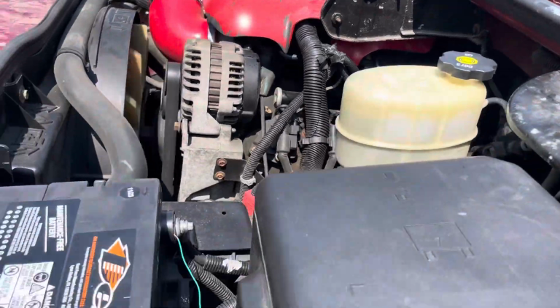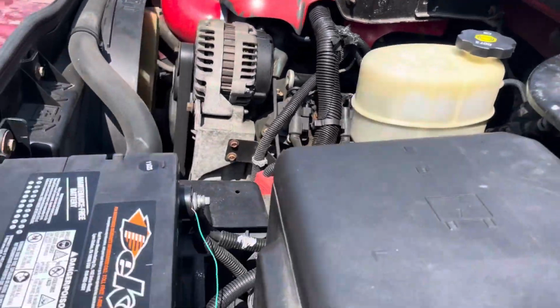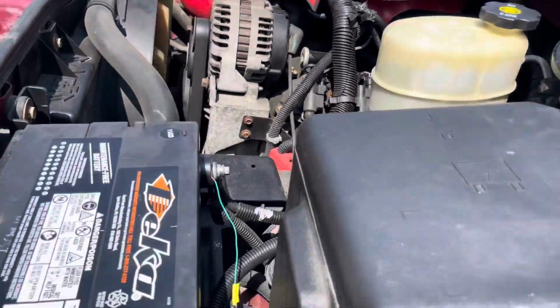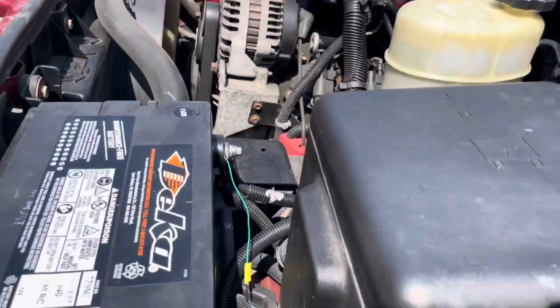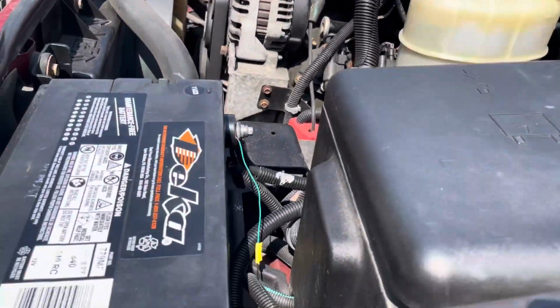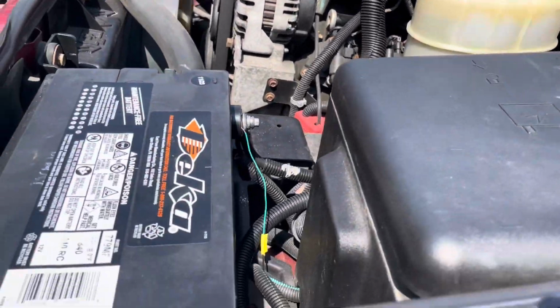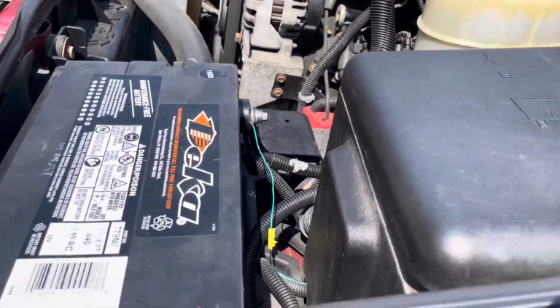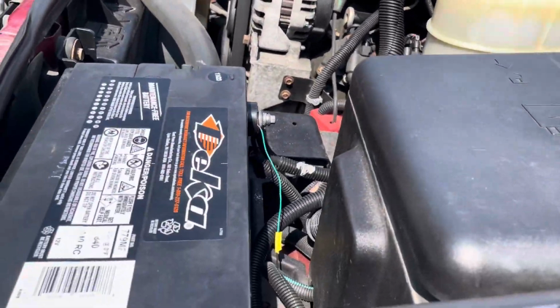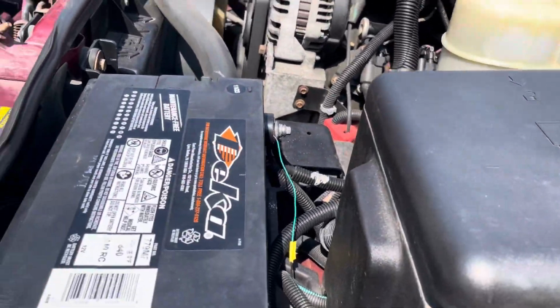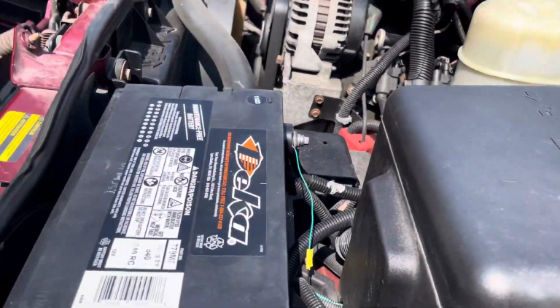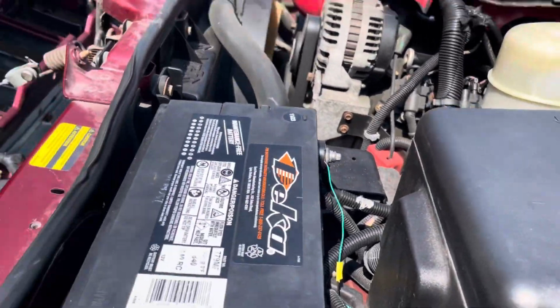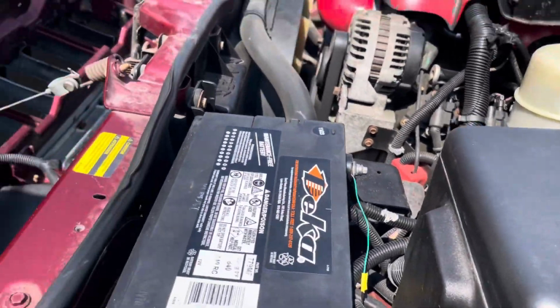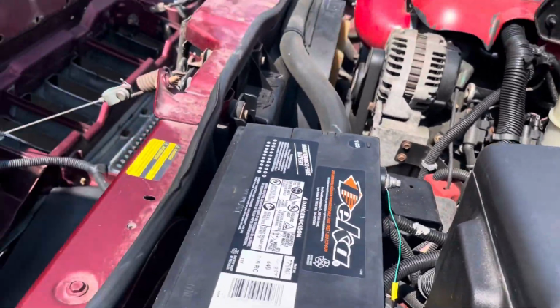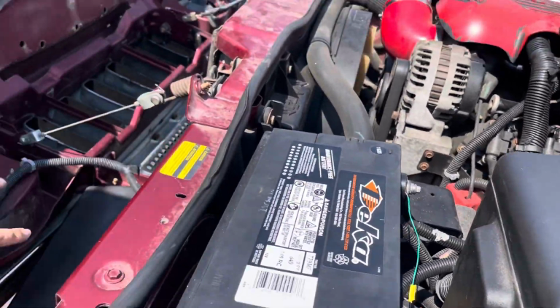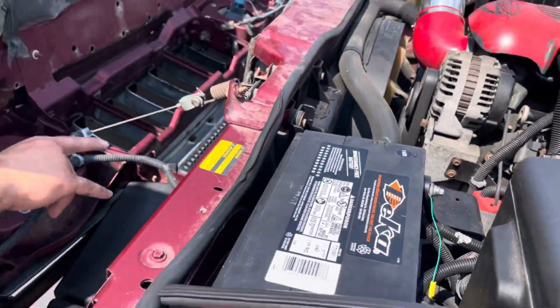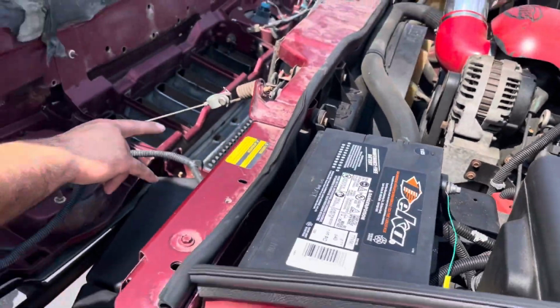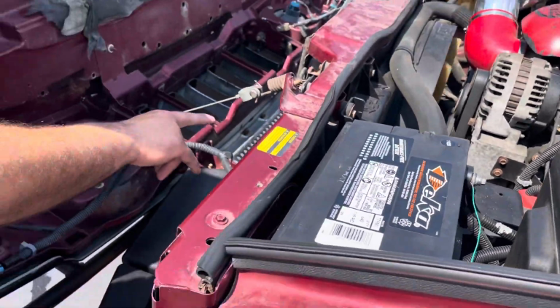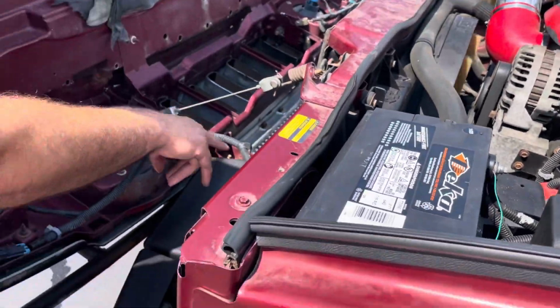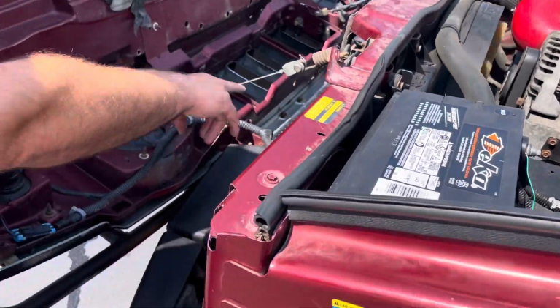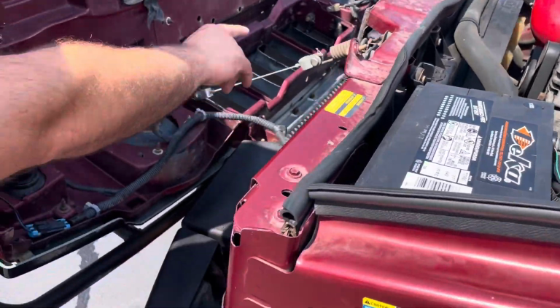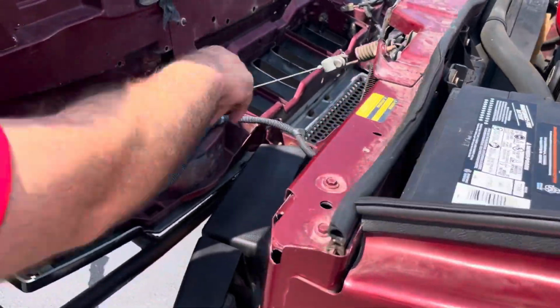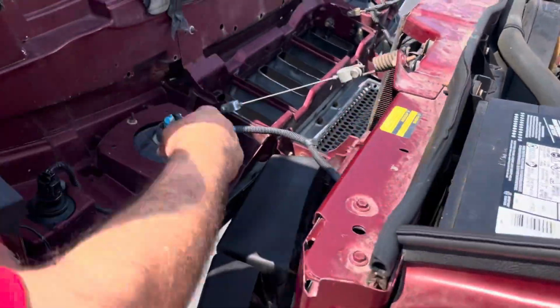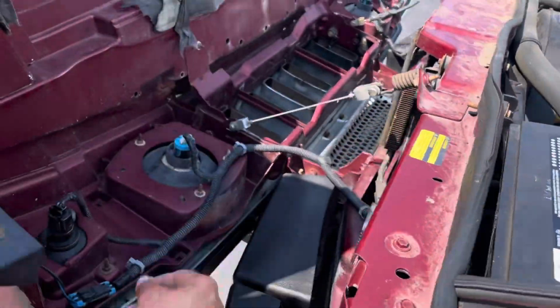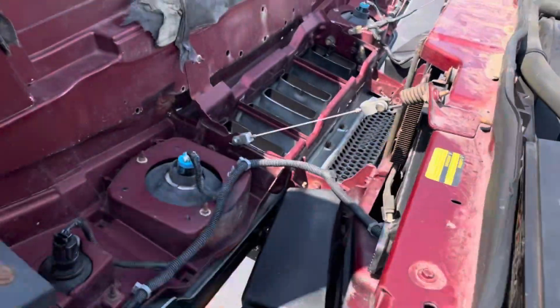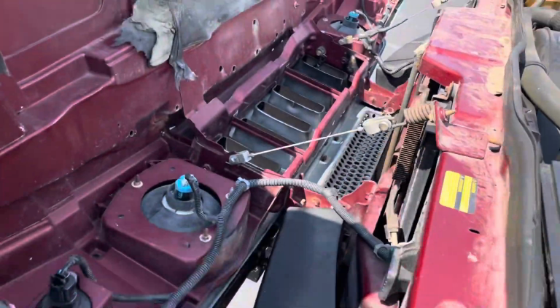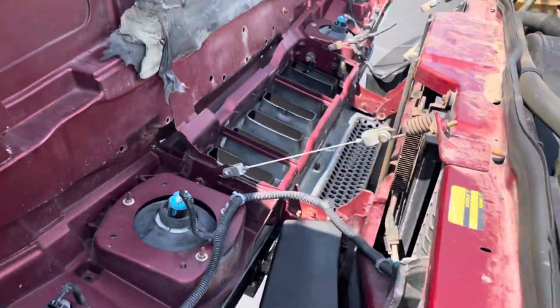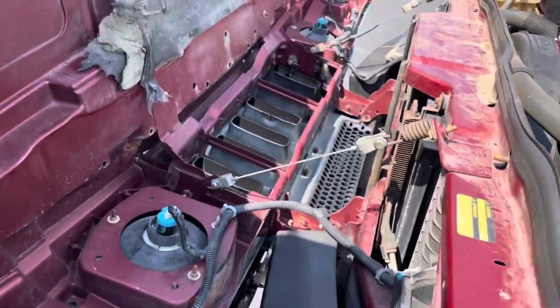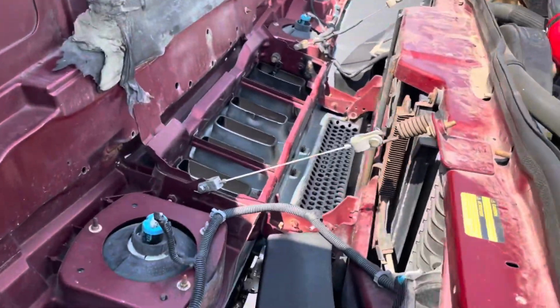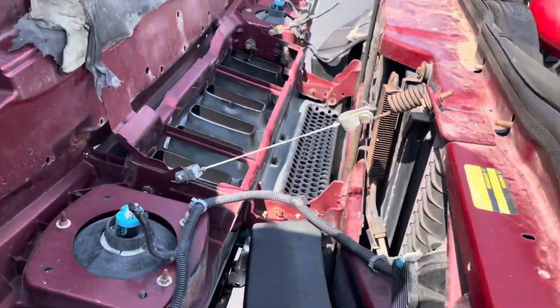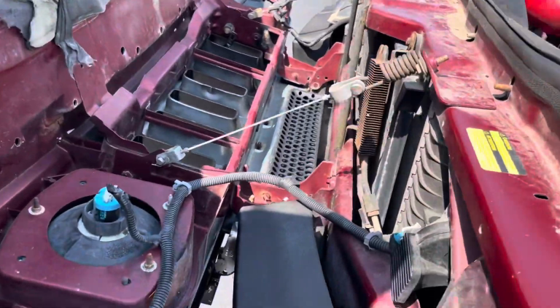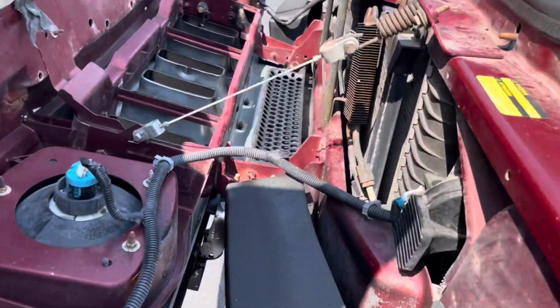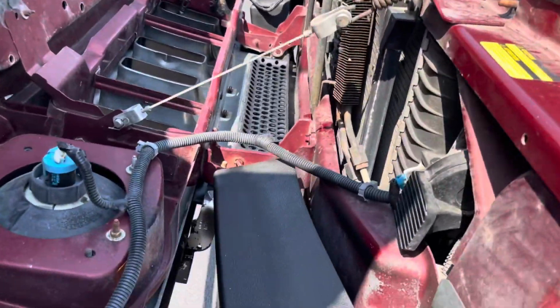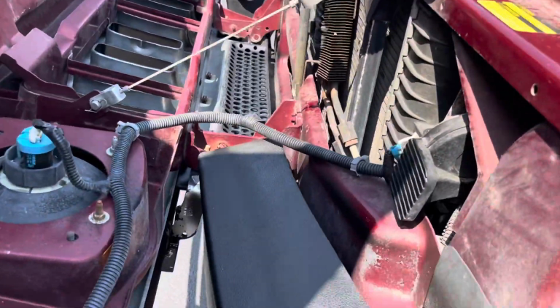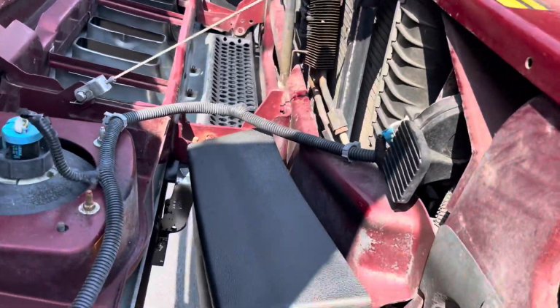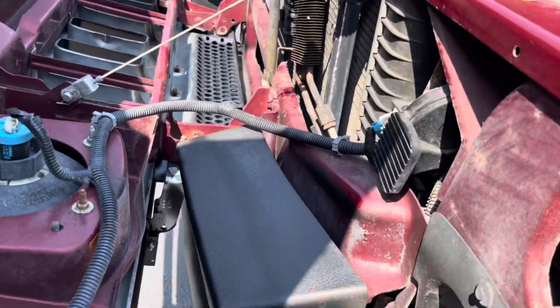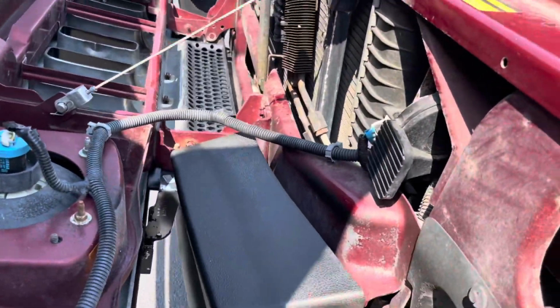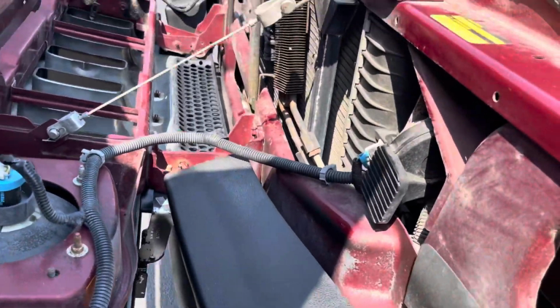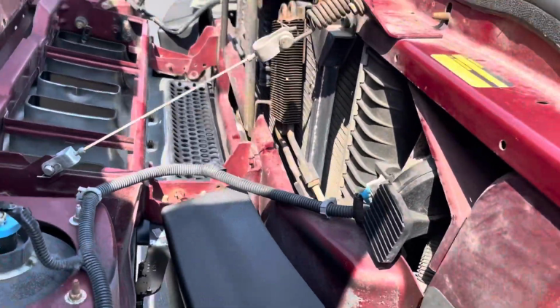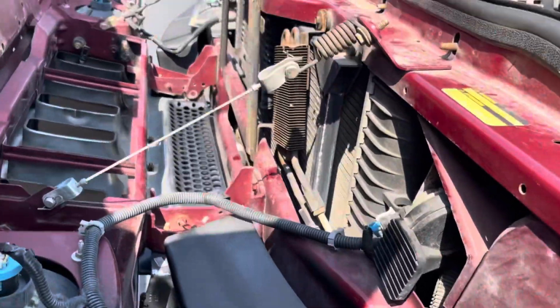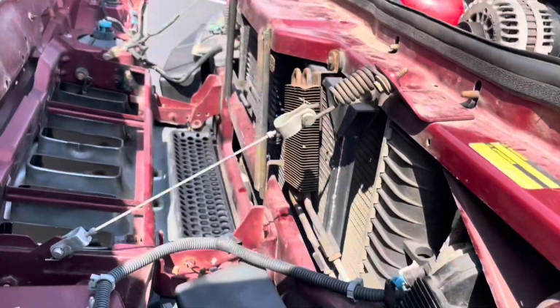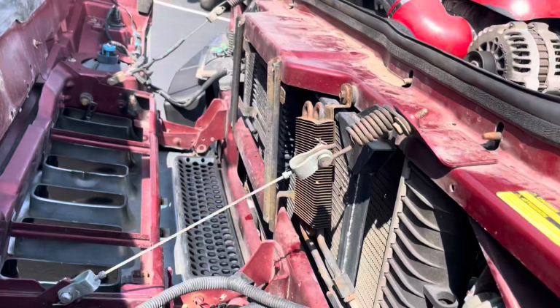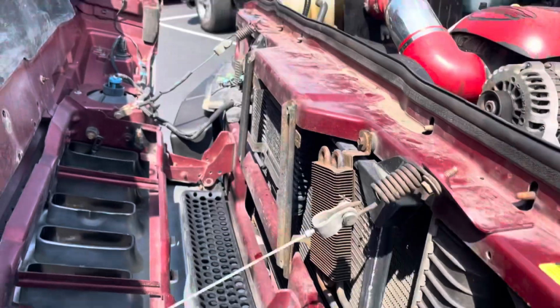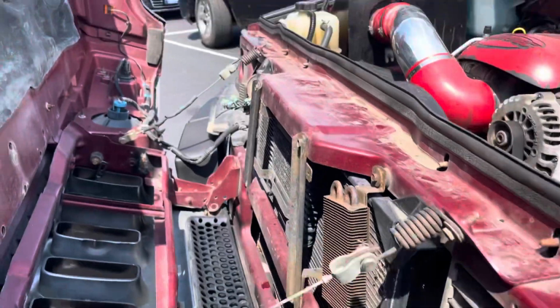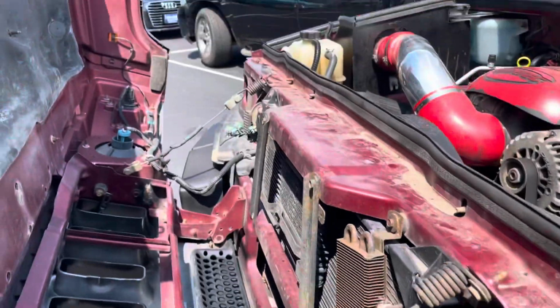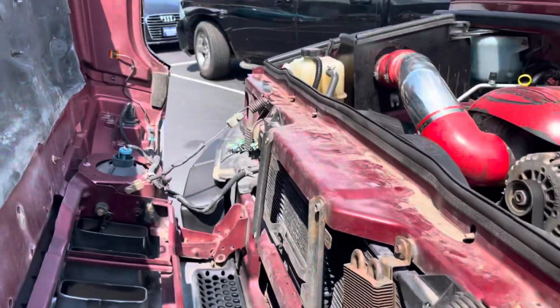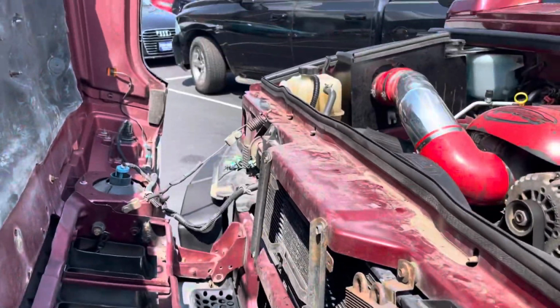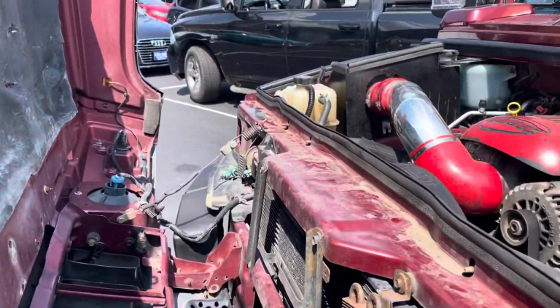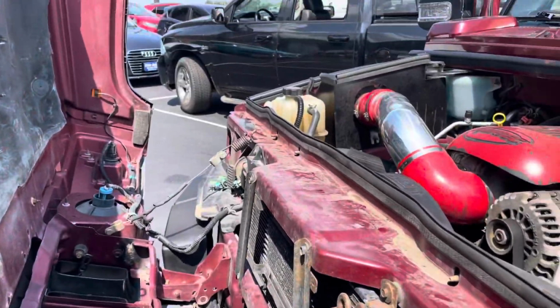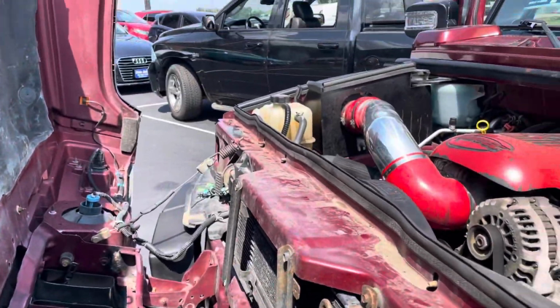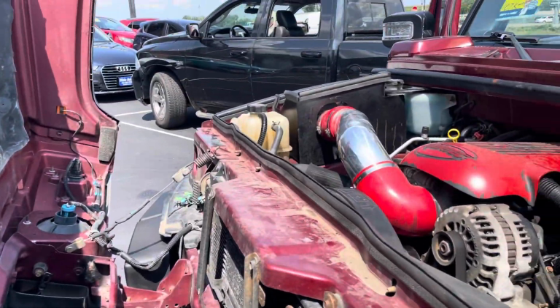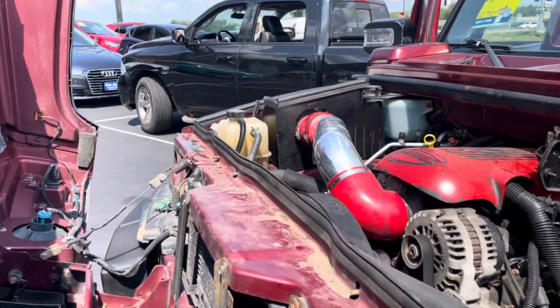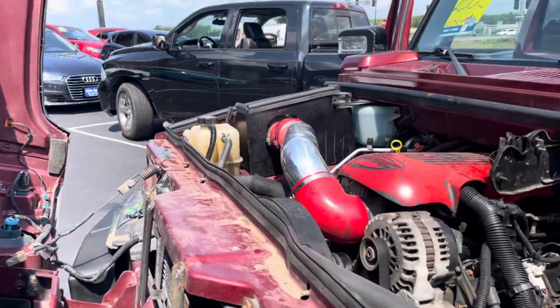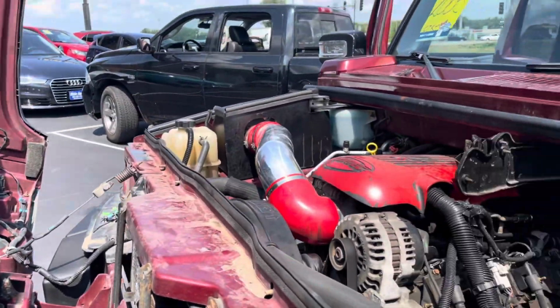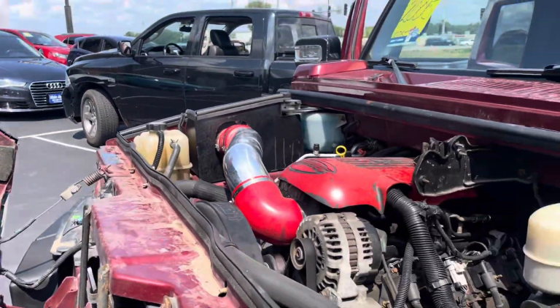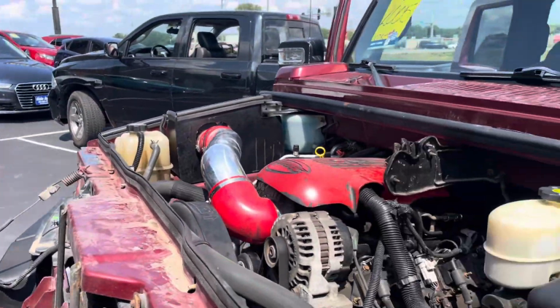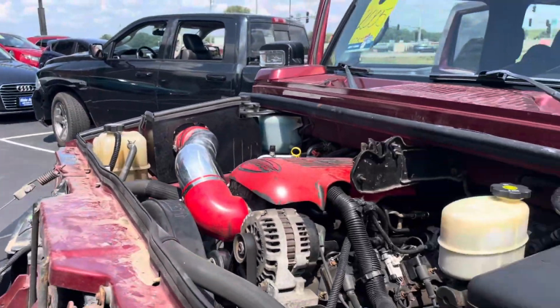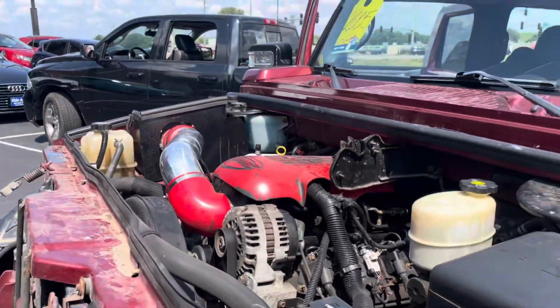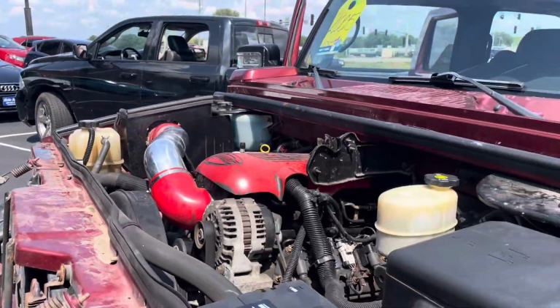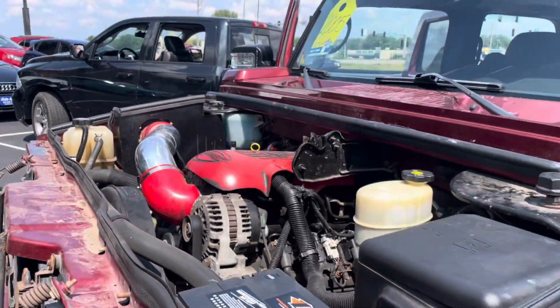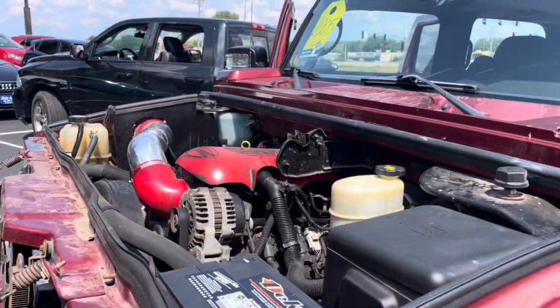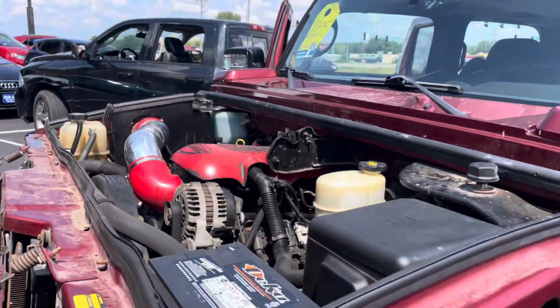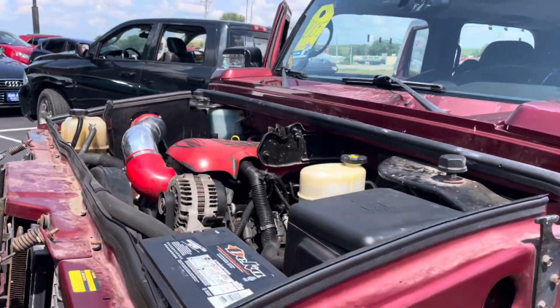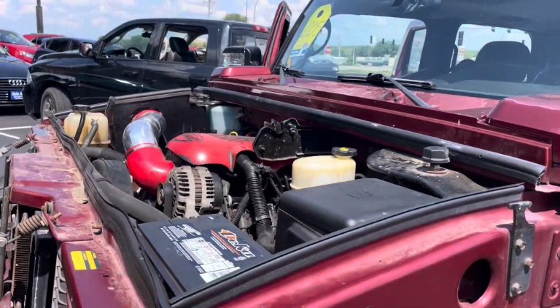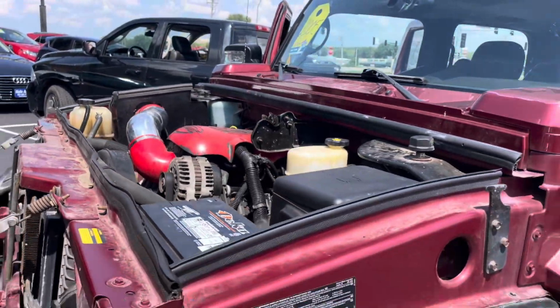Look at all the room that you have here. Look at all the coolers that you have. And again, this thing is built like a tank. Let's go lock it up, hop in, go inside where it's nice and cold. We'll take you on a short spin and show you how the vehicle drives.